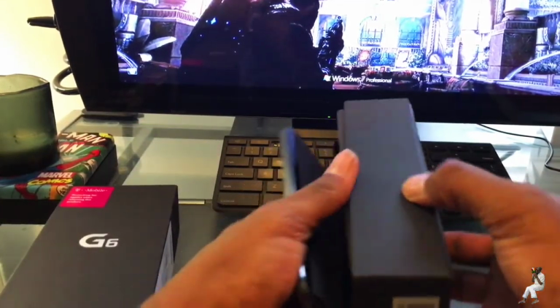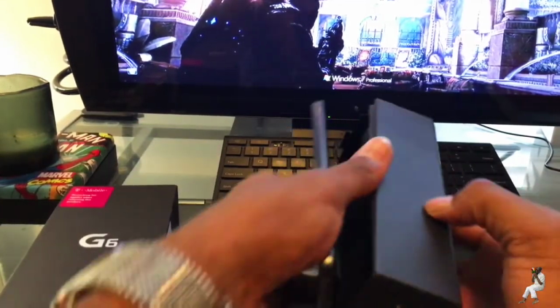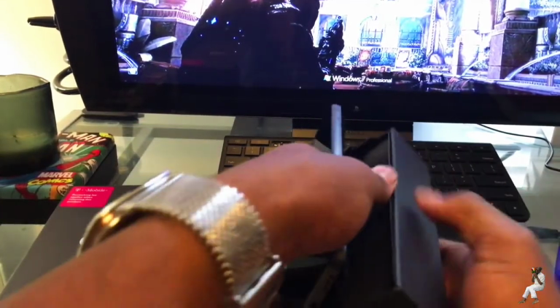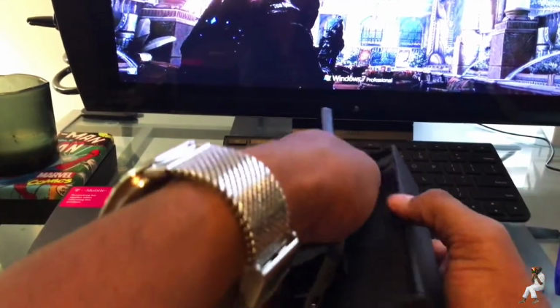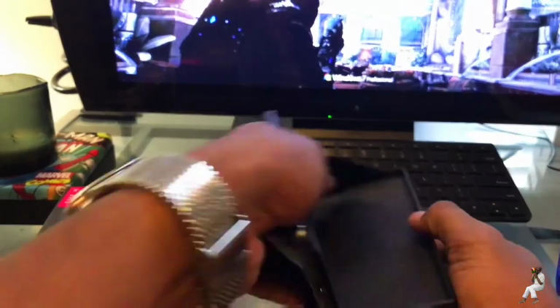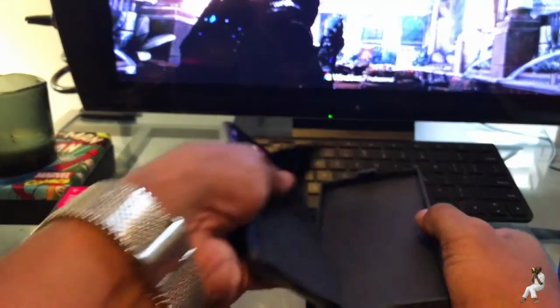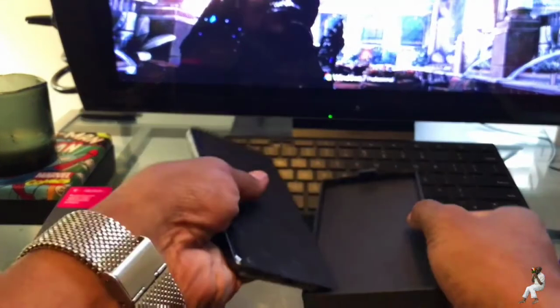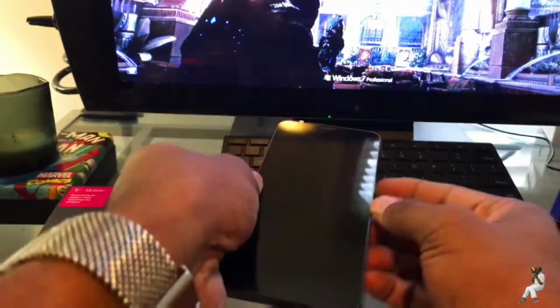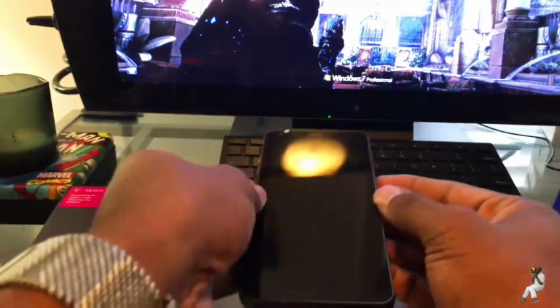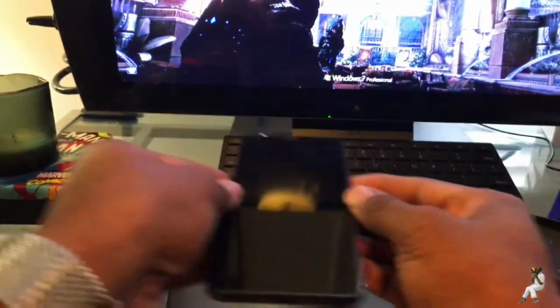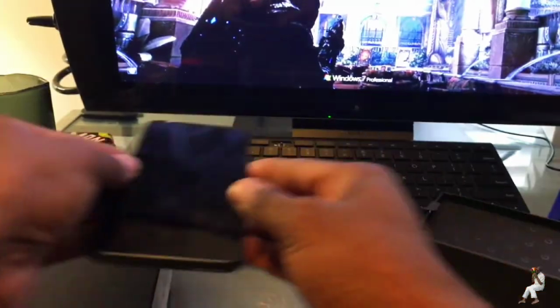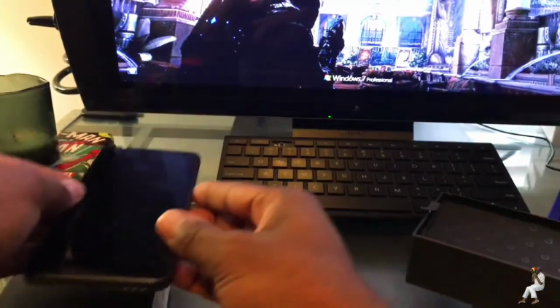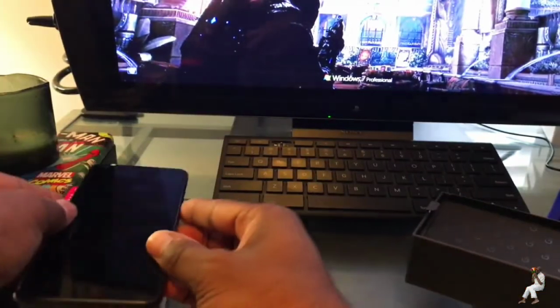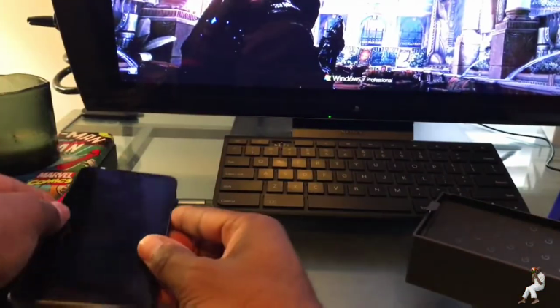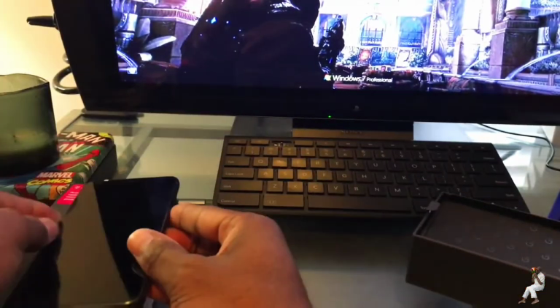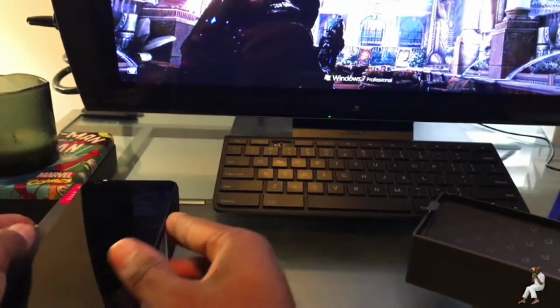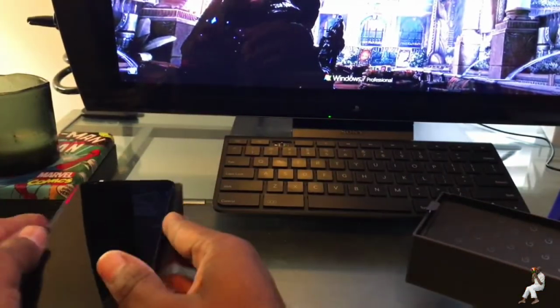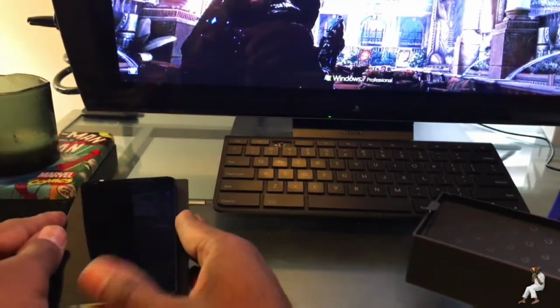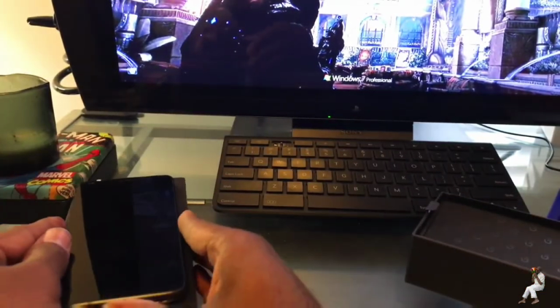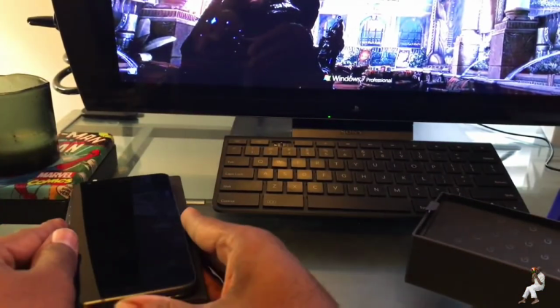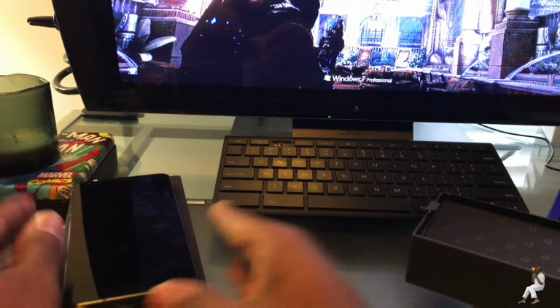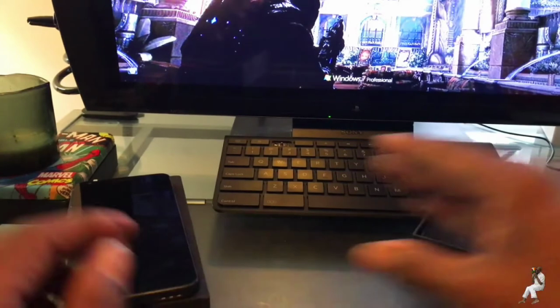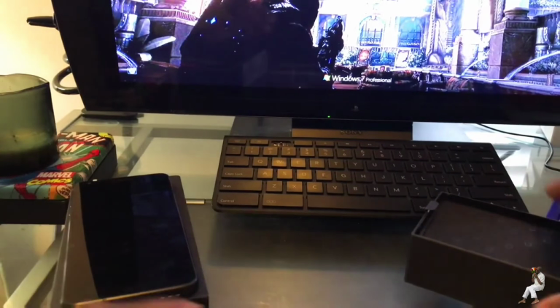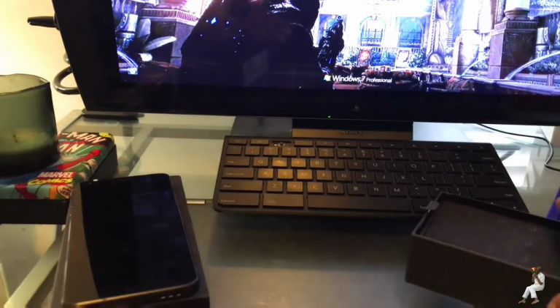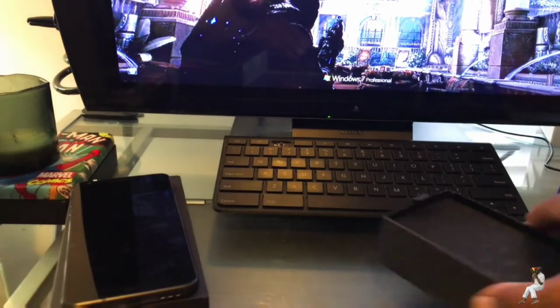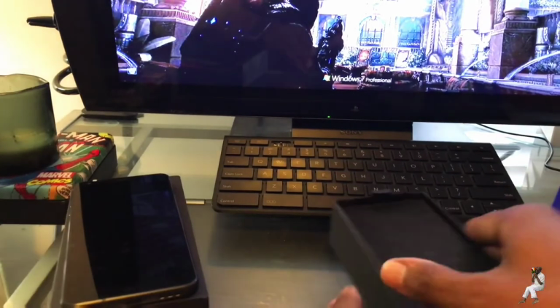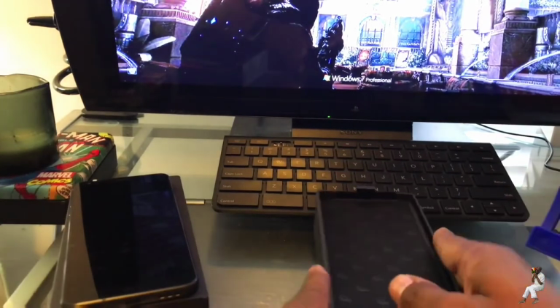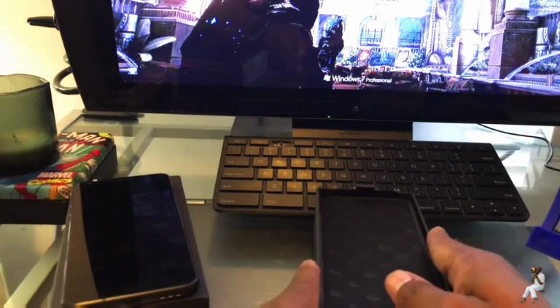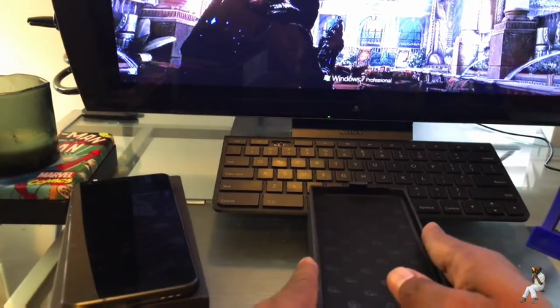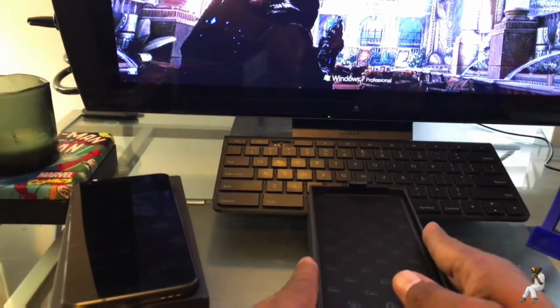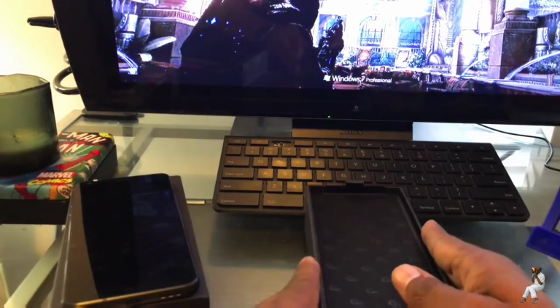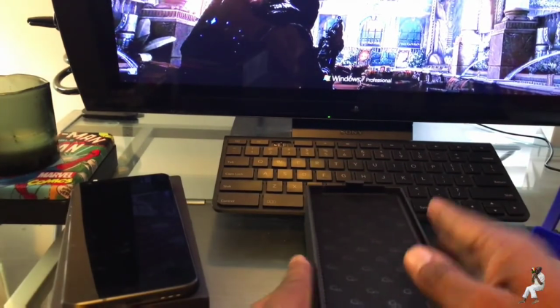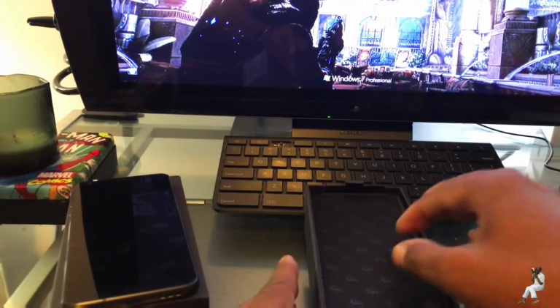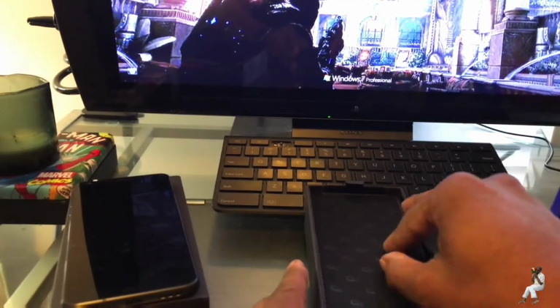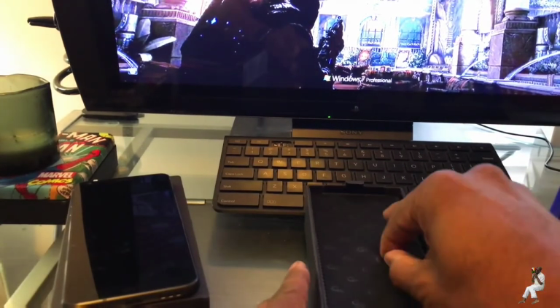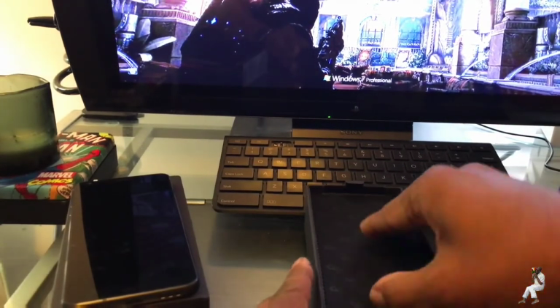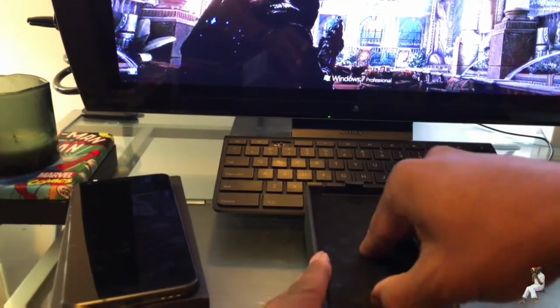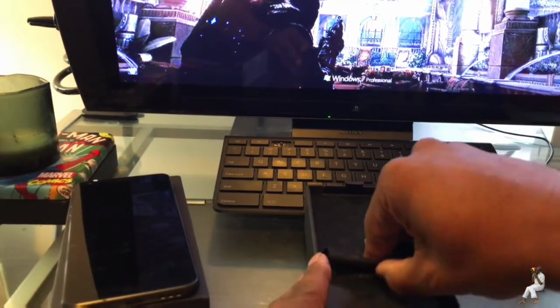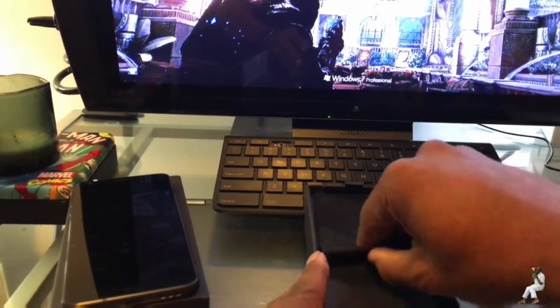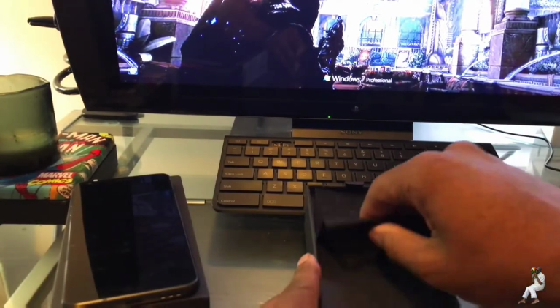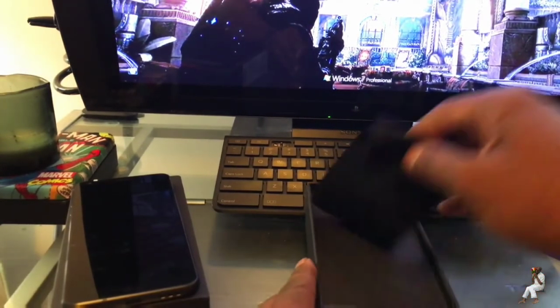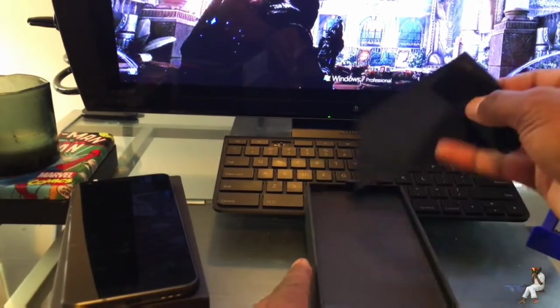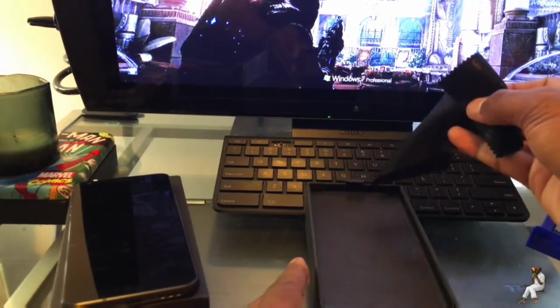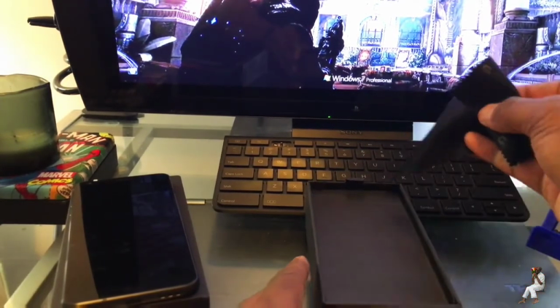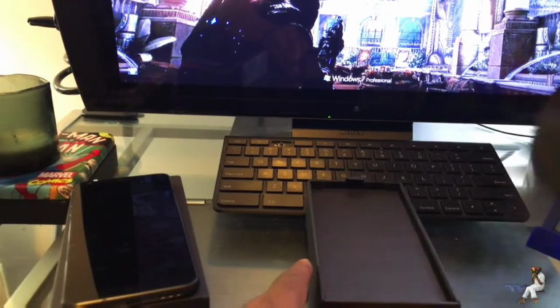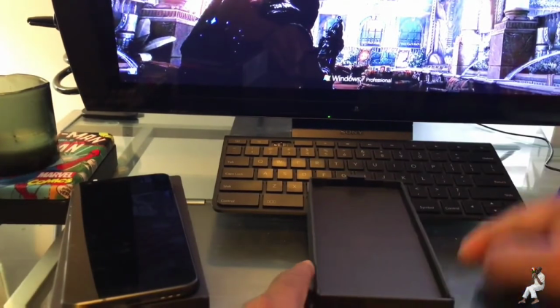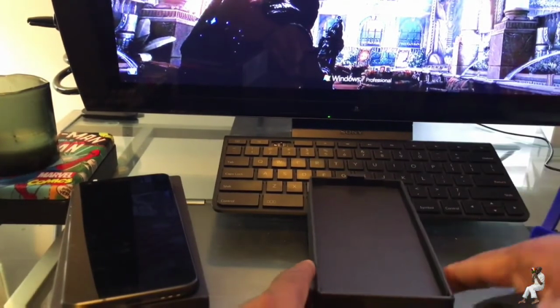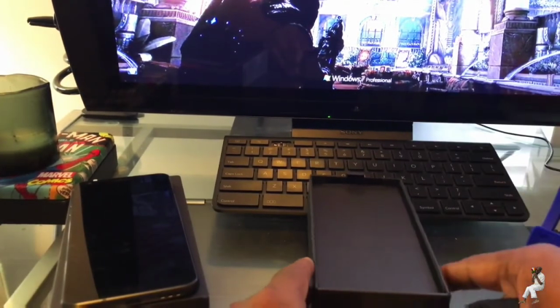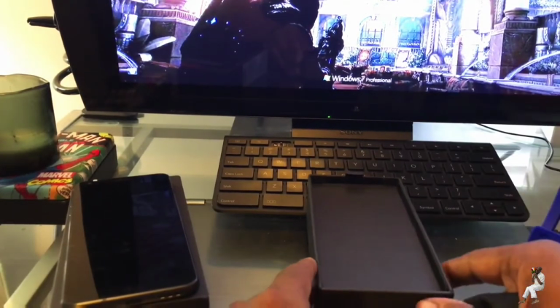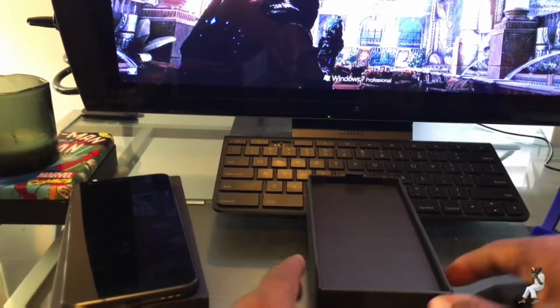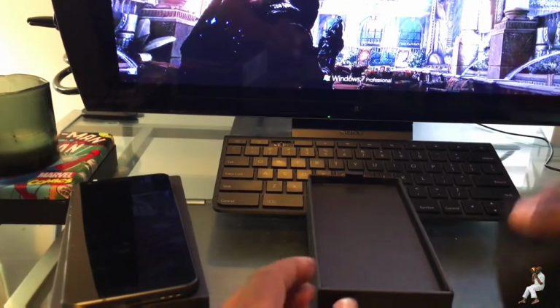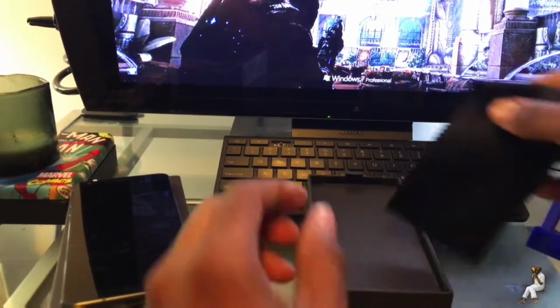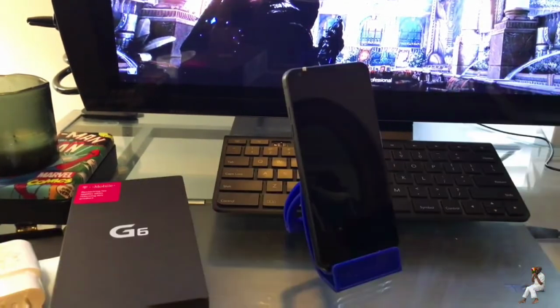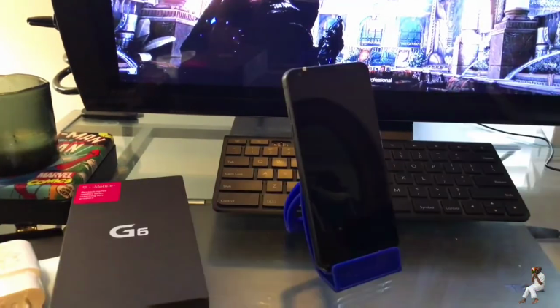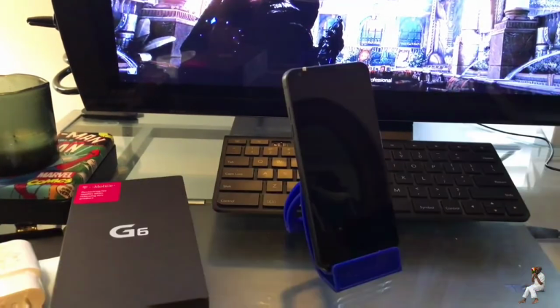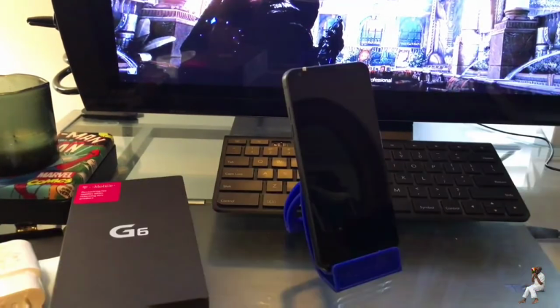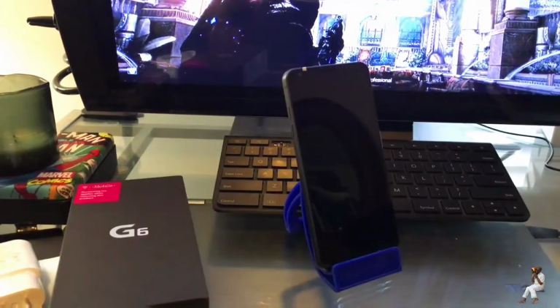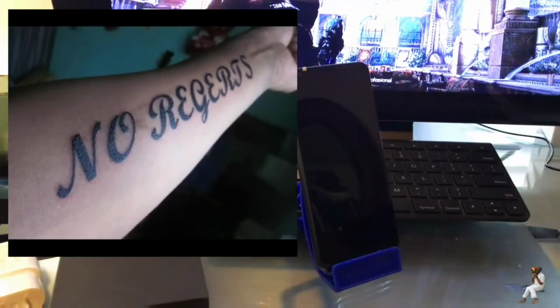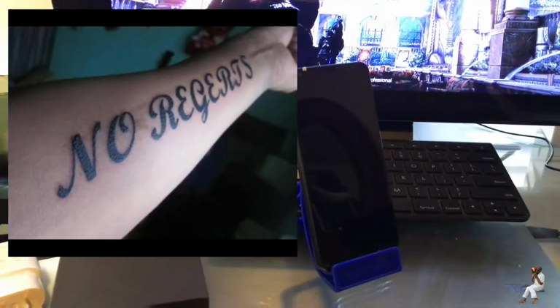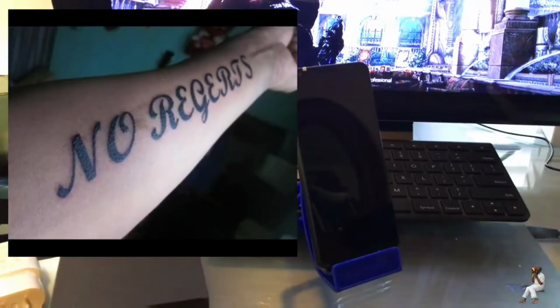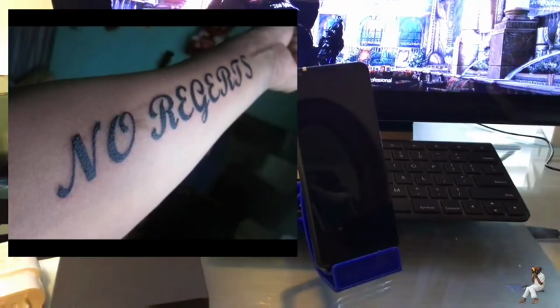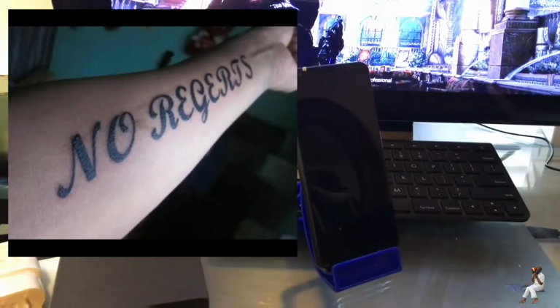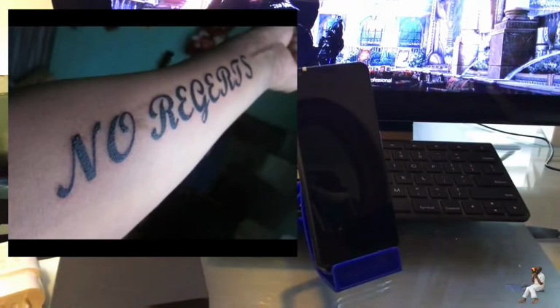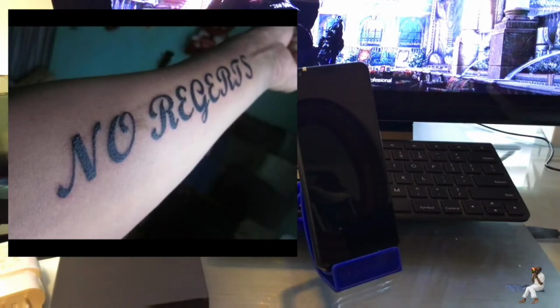In the end, I thought it would be nice to have a phone that was slightly more pocketable than my LG G4, and so here we are, and so far, no regrets.